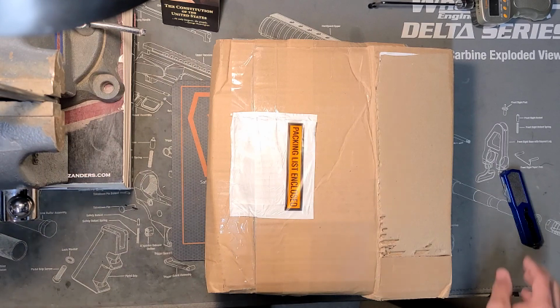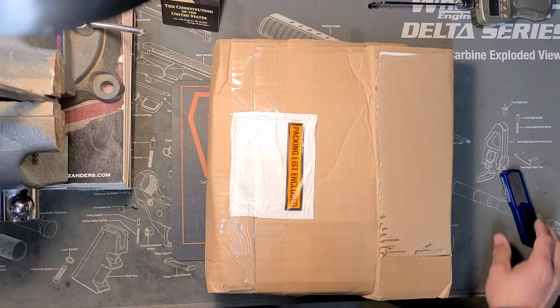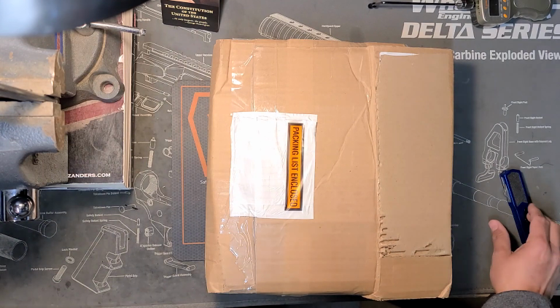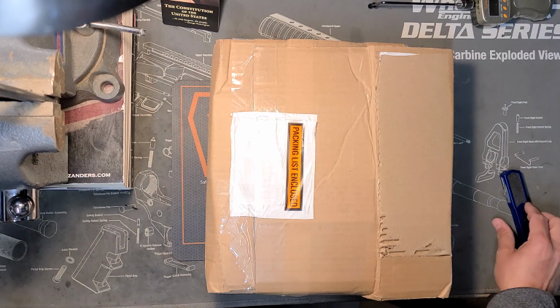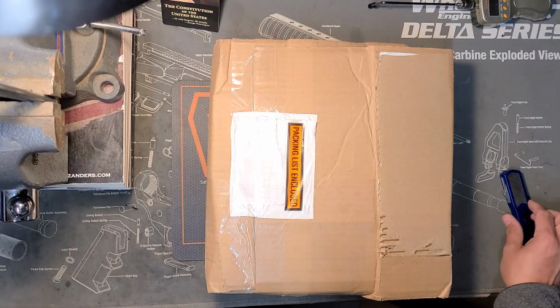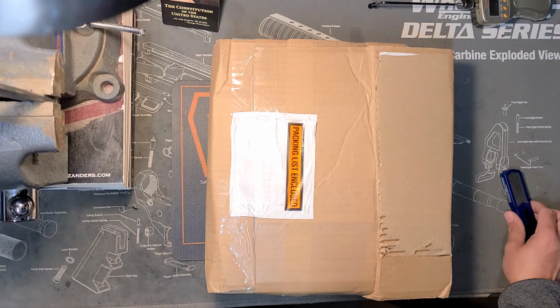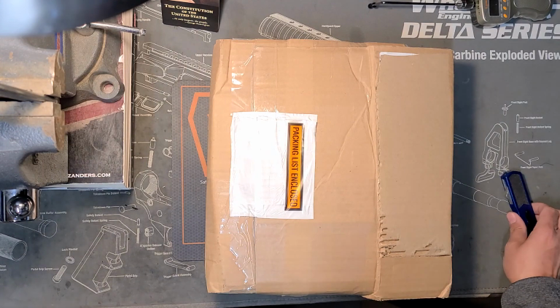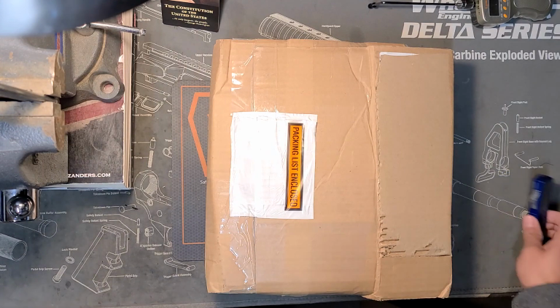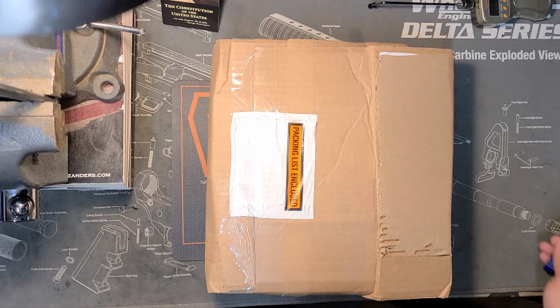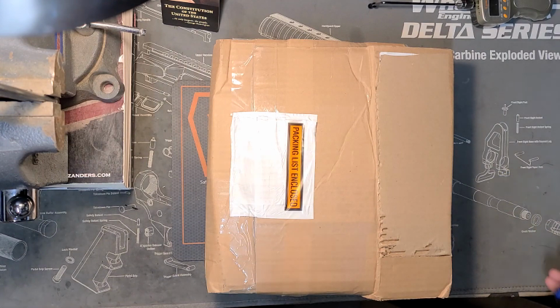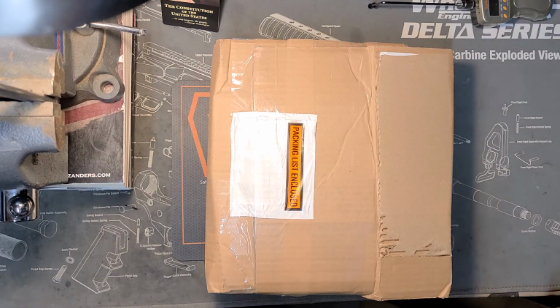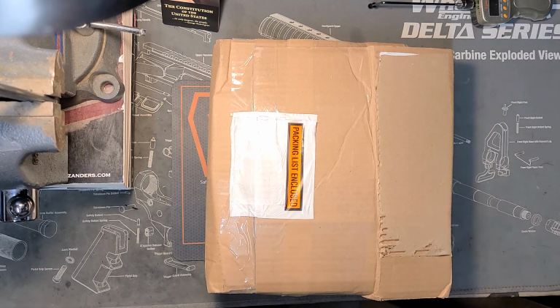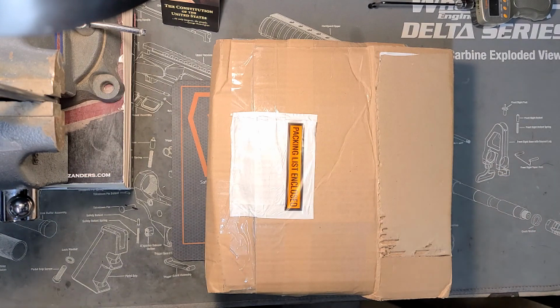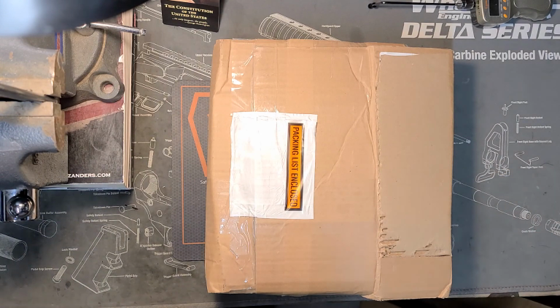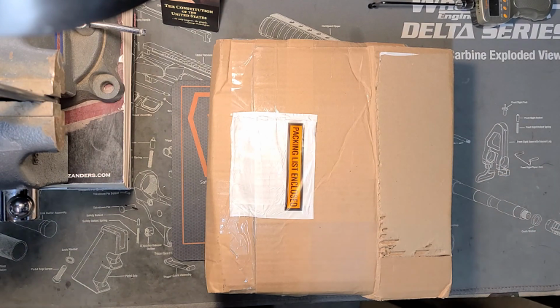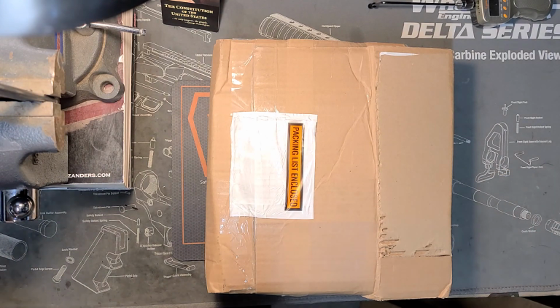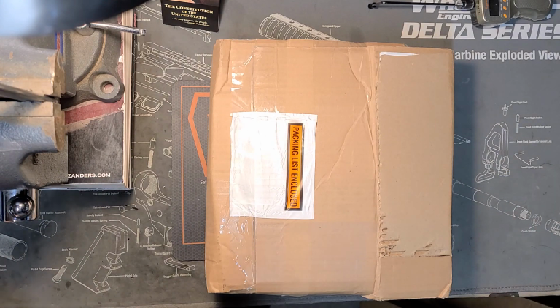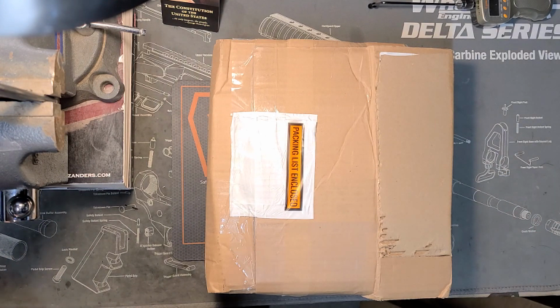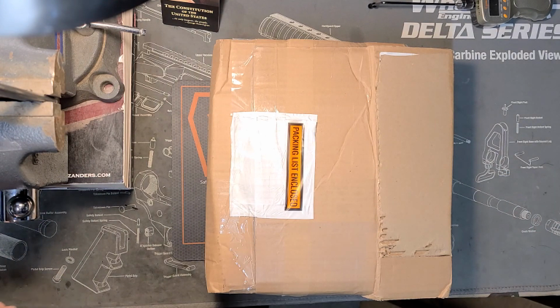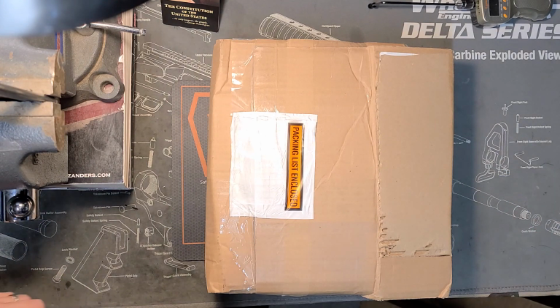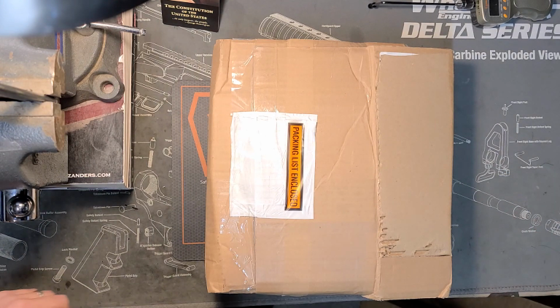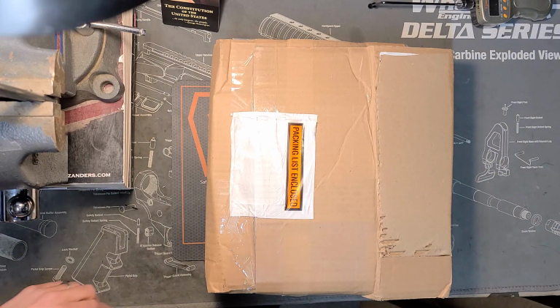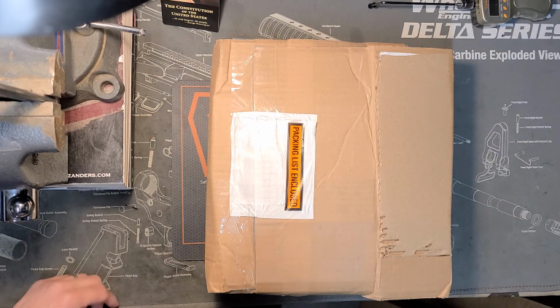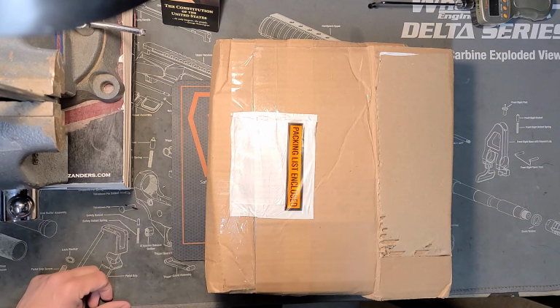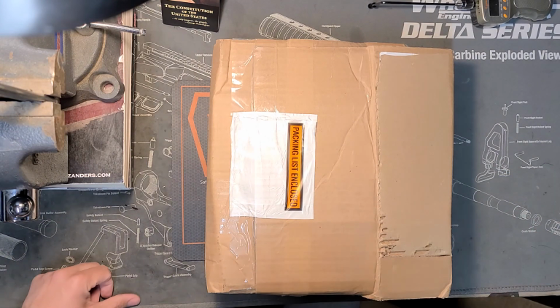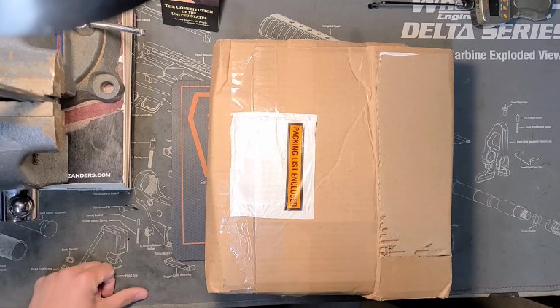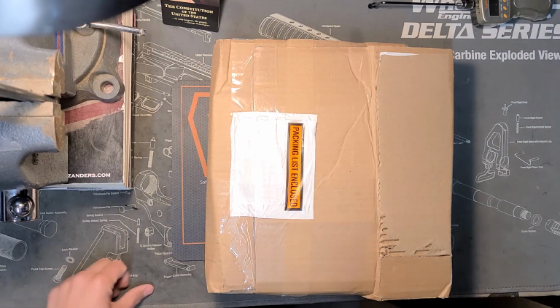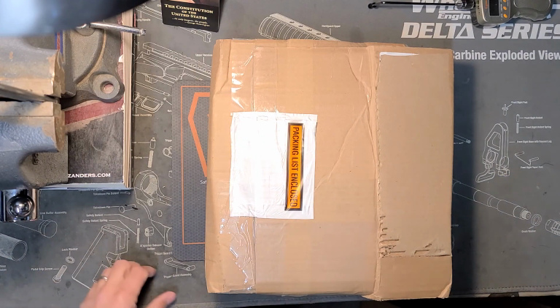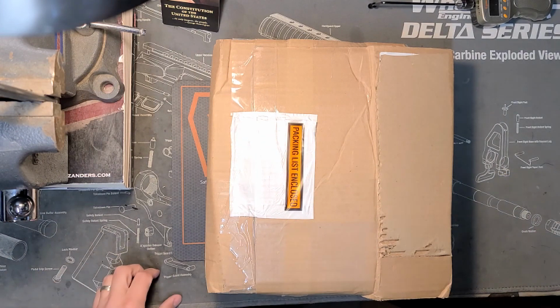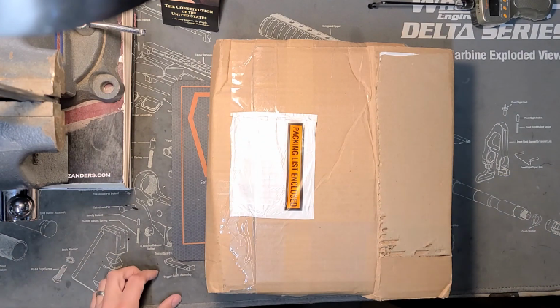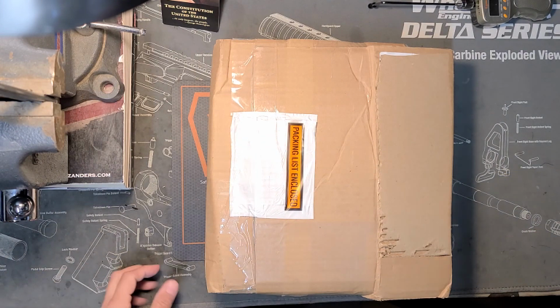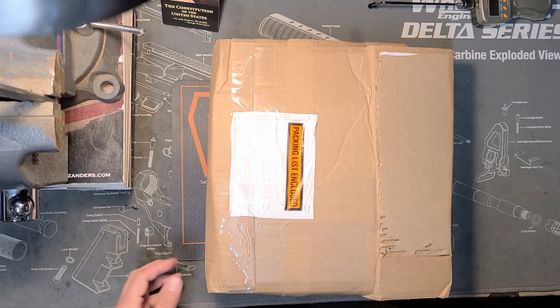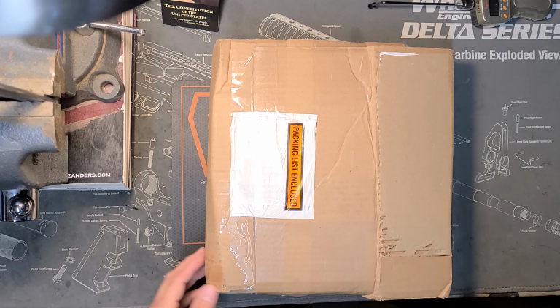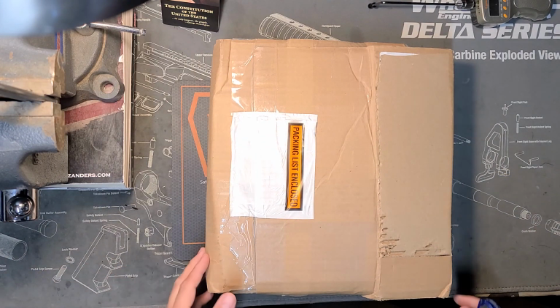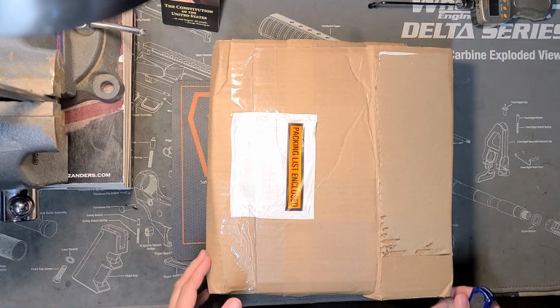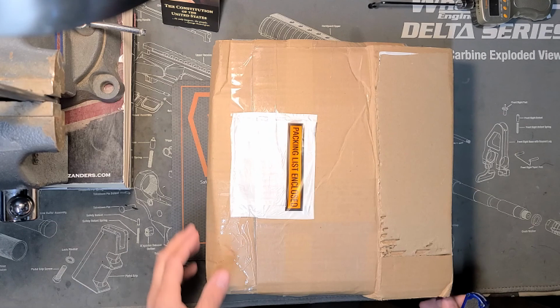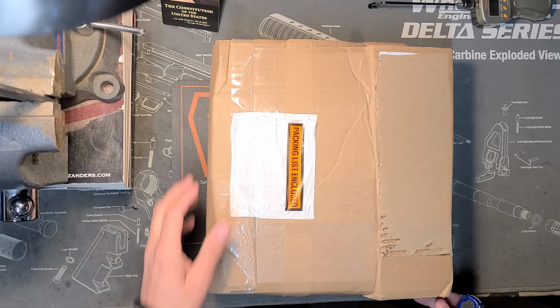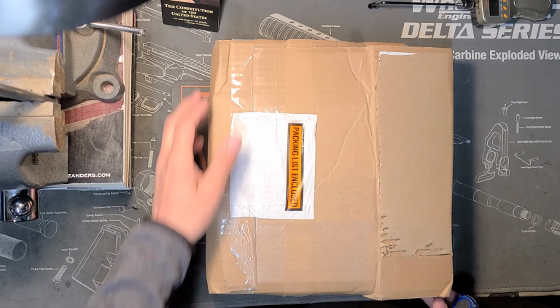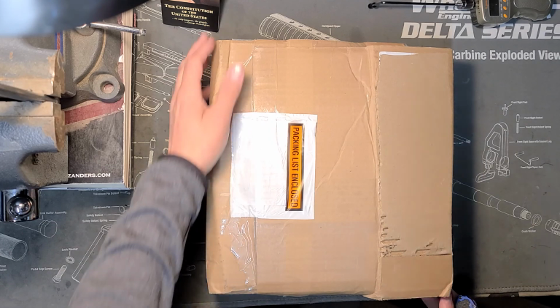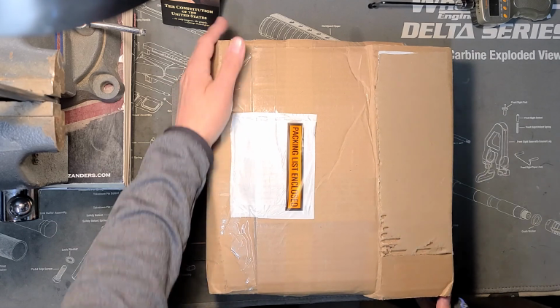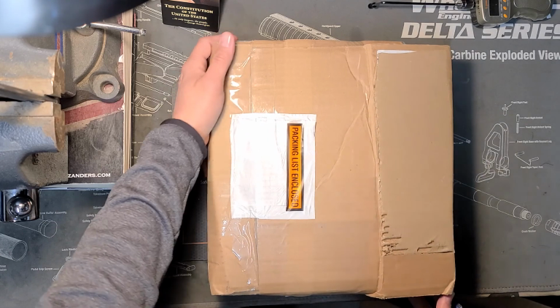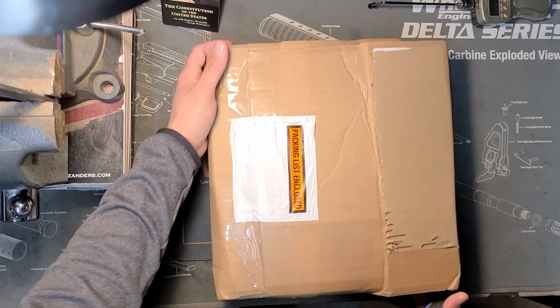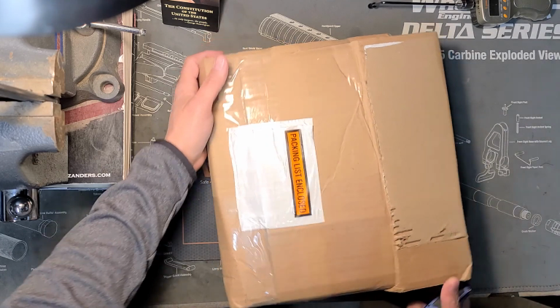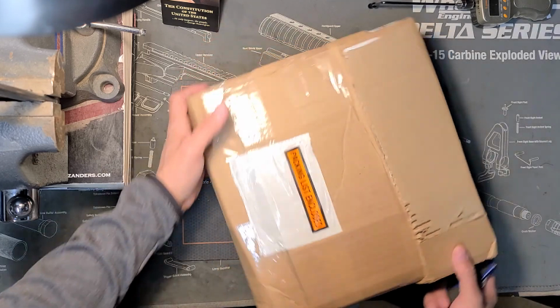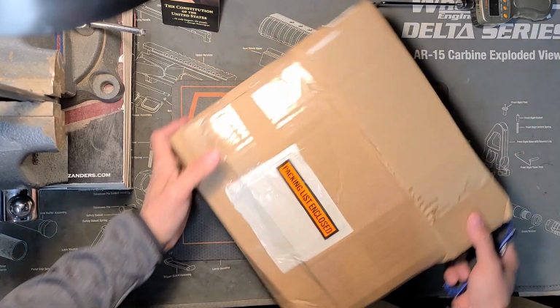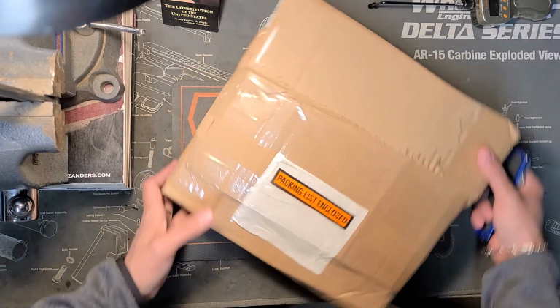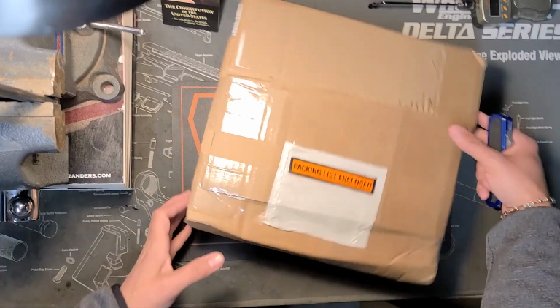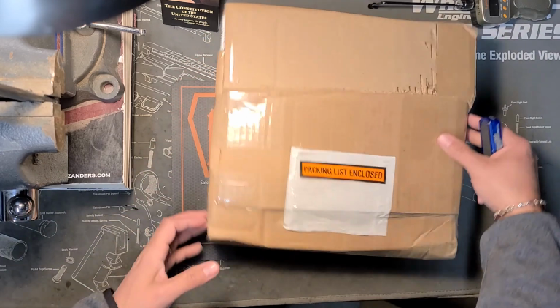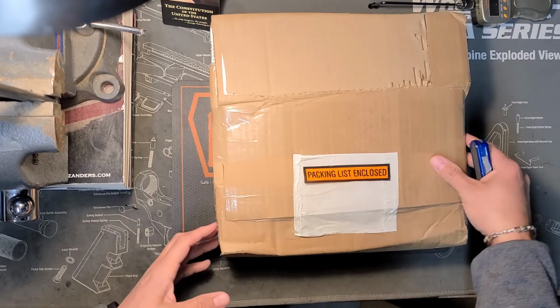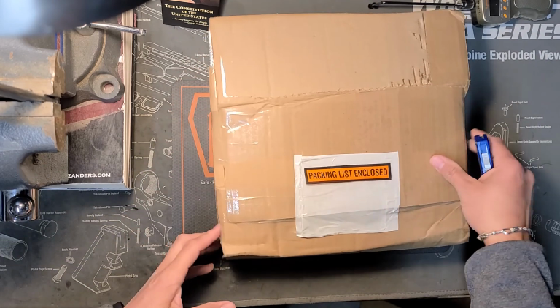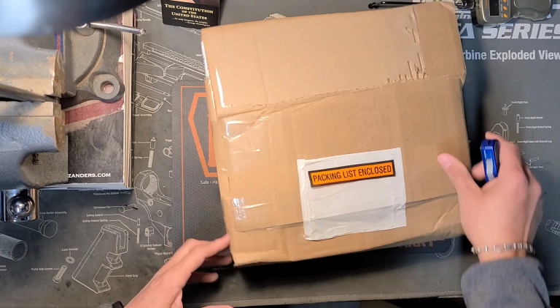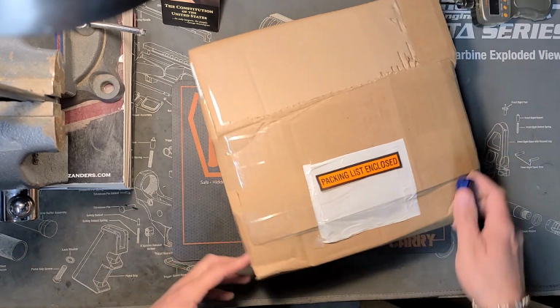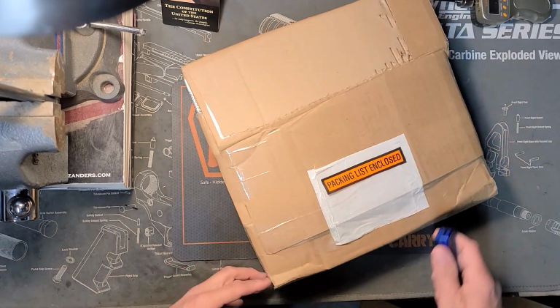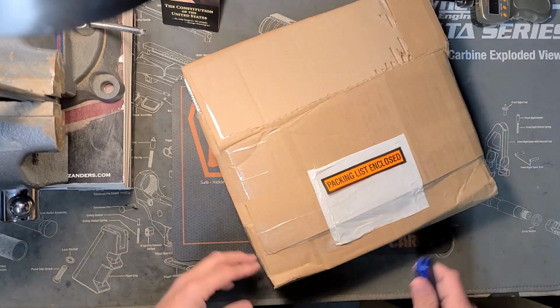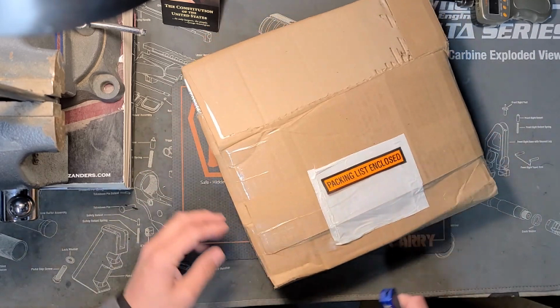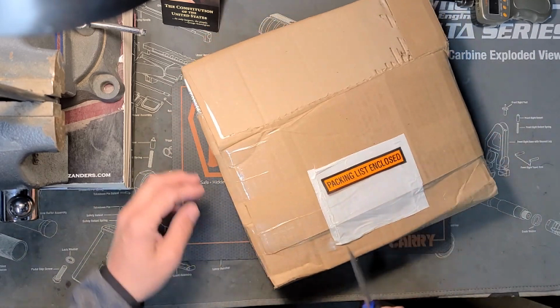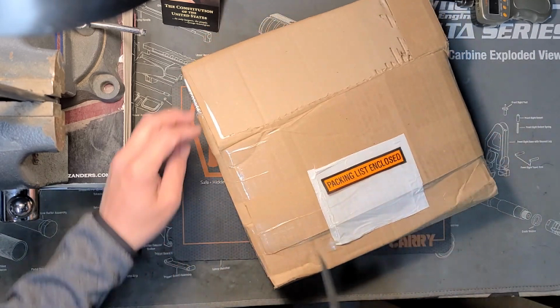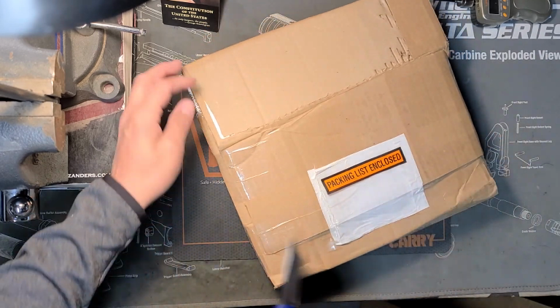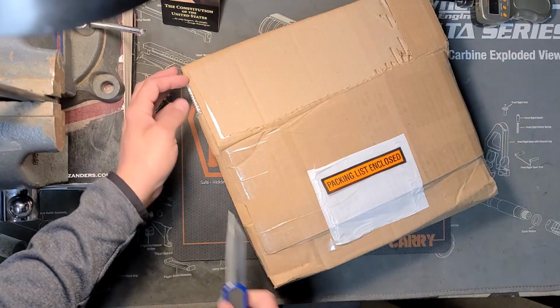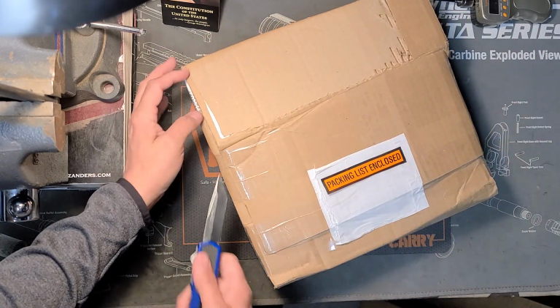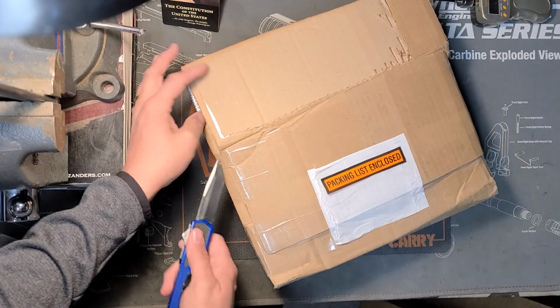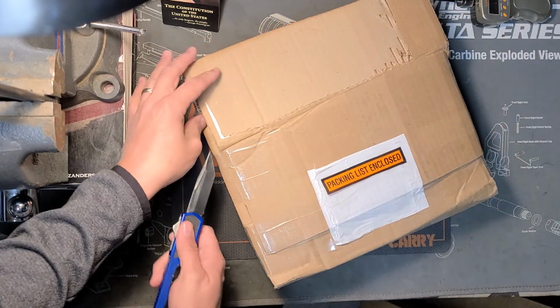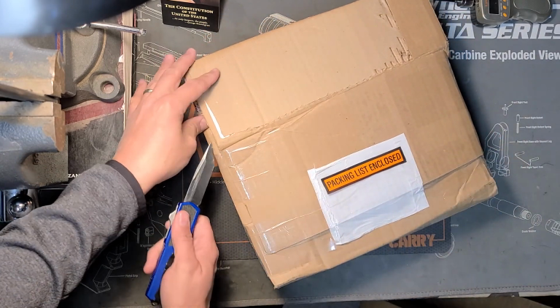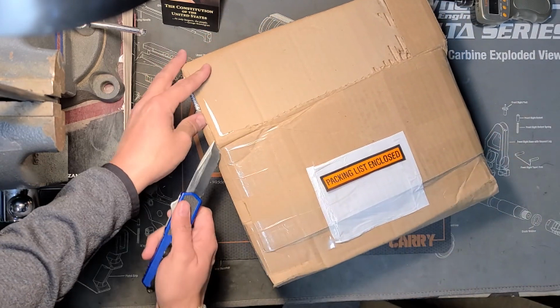Hey guys, Nick here with Commando Armory at Felon Gunsmithing Services. Got a couple boxes in today, going to open them up and see what we got.